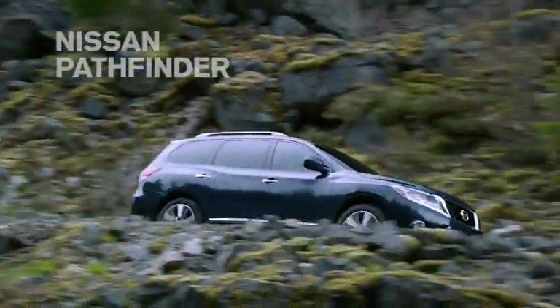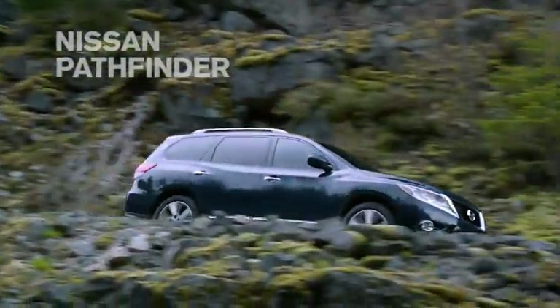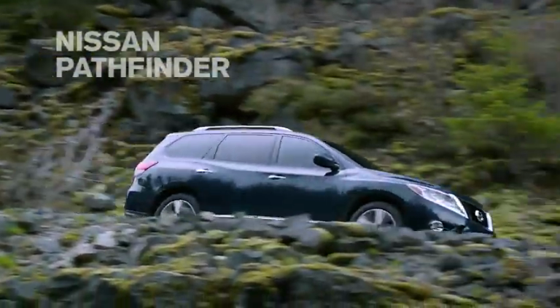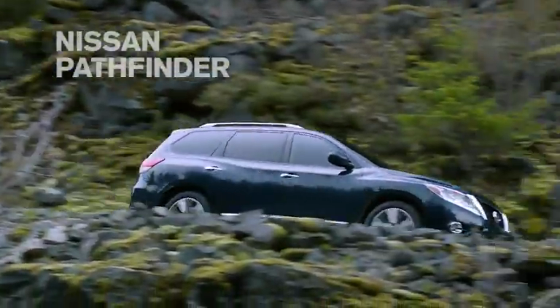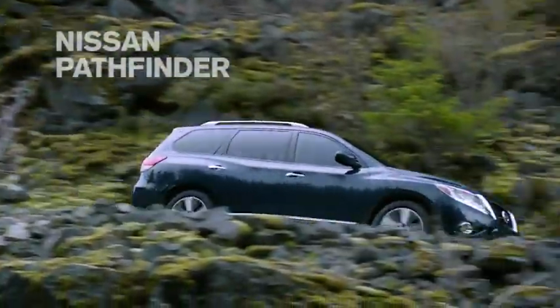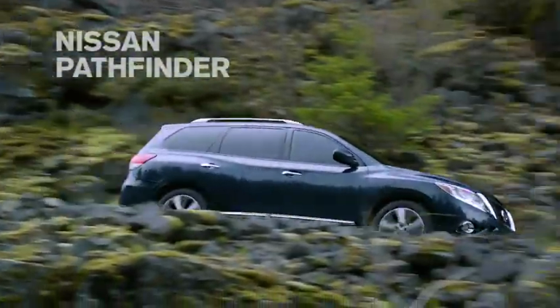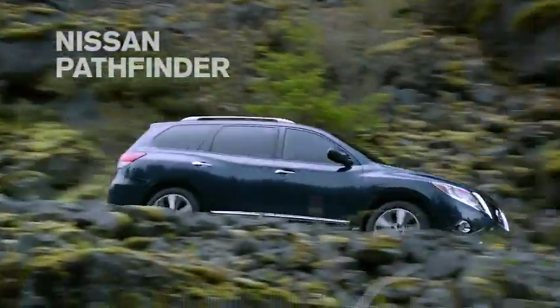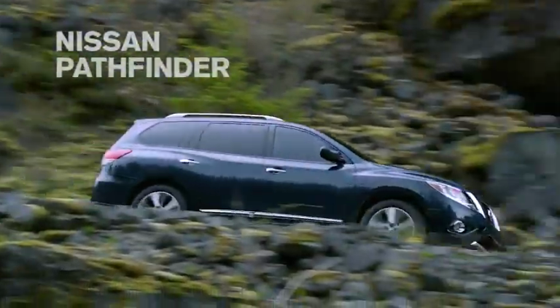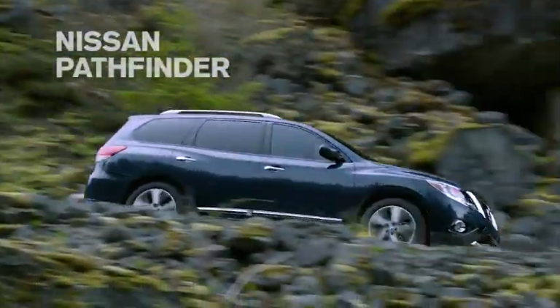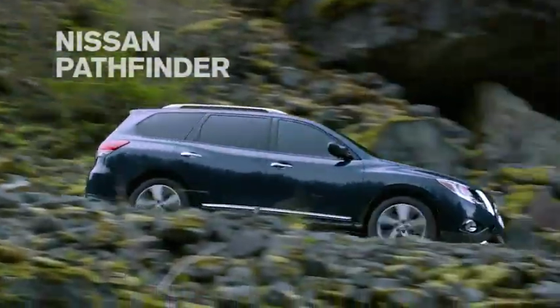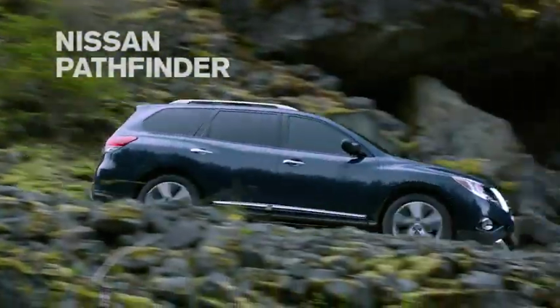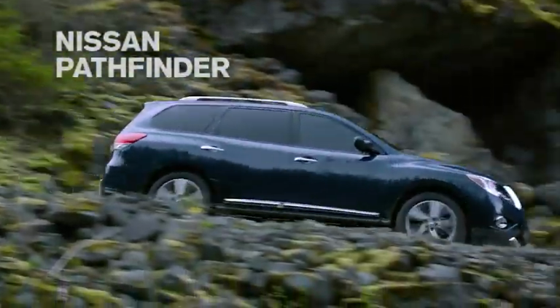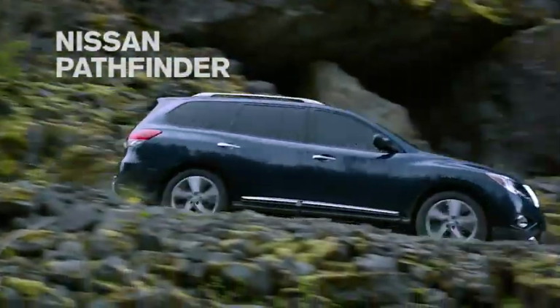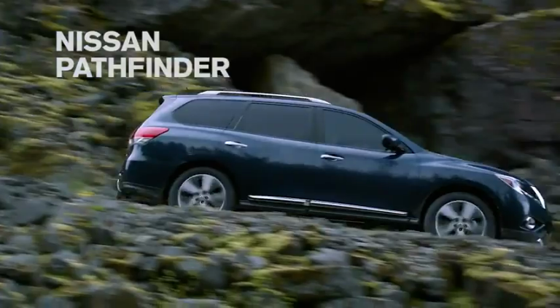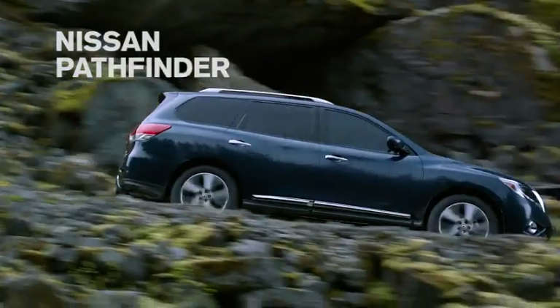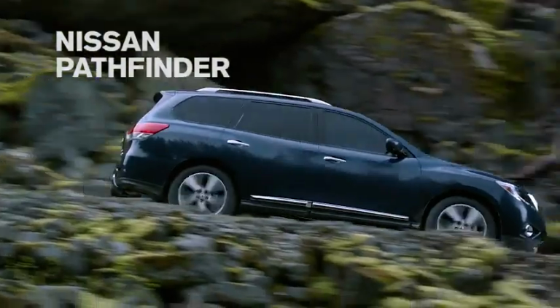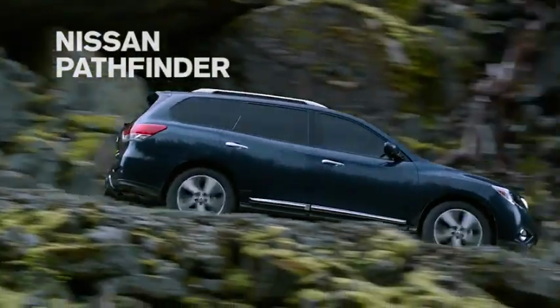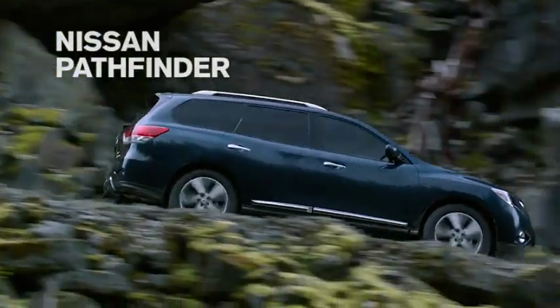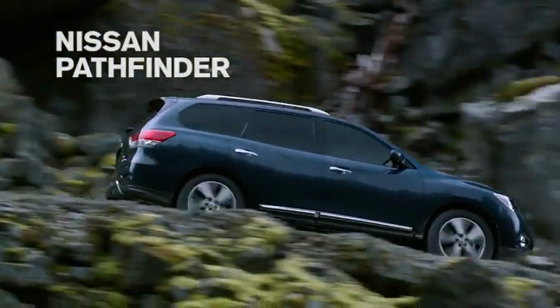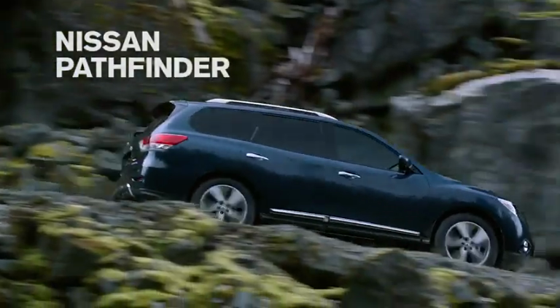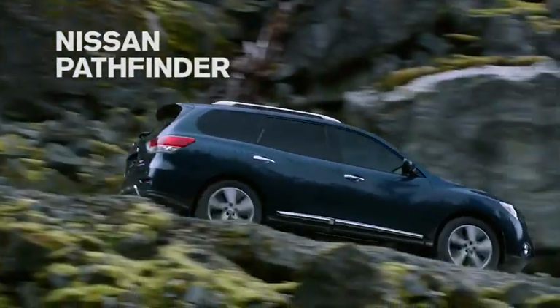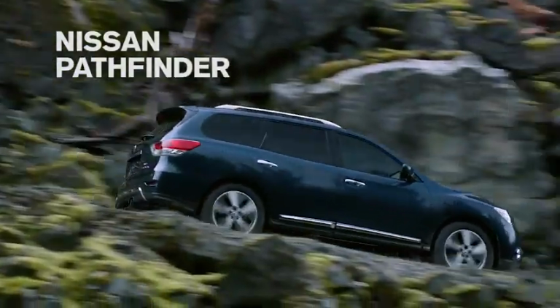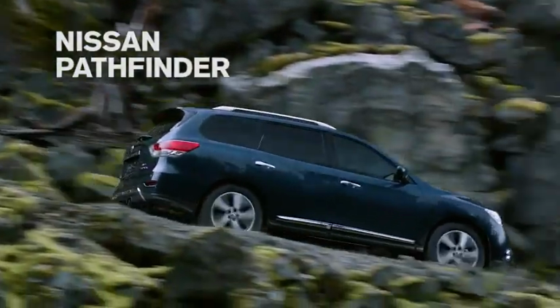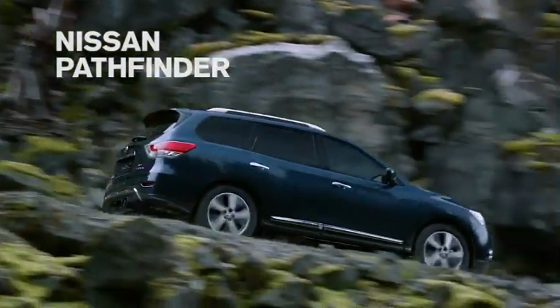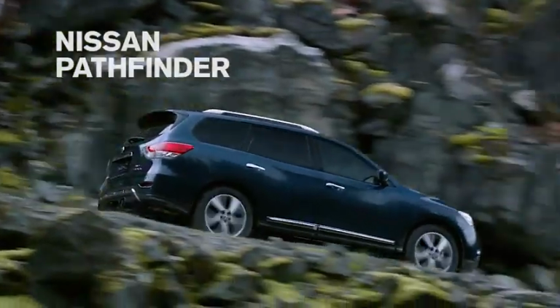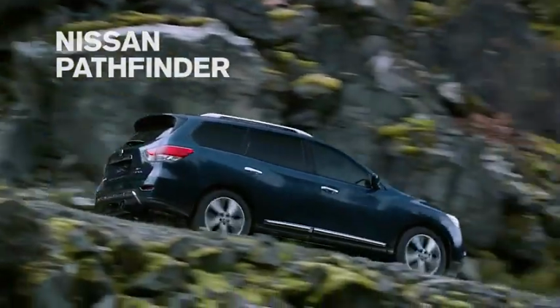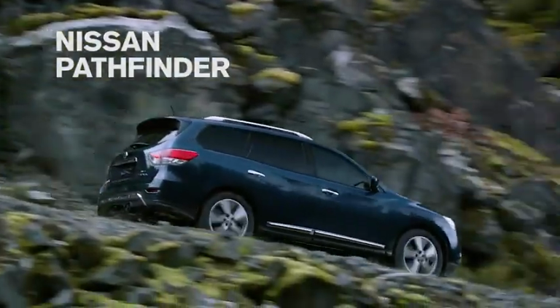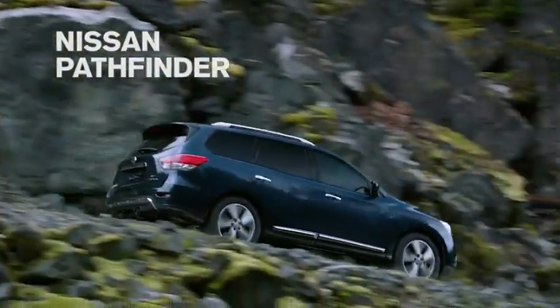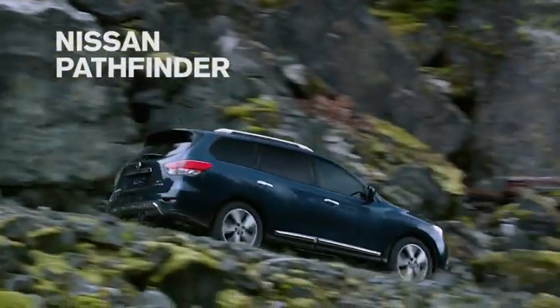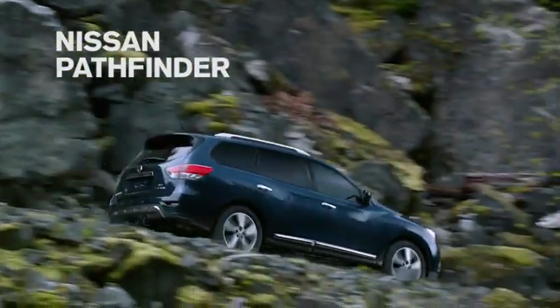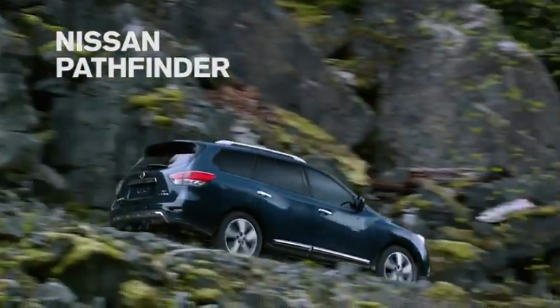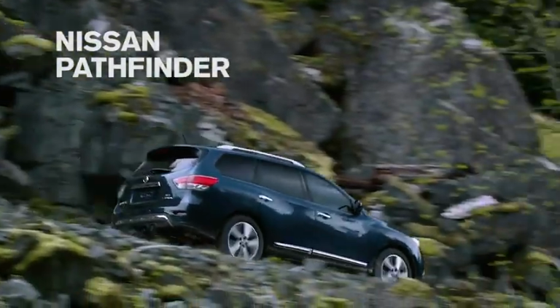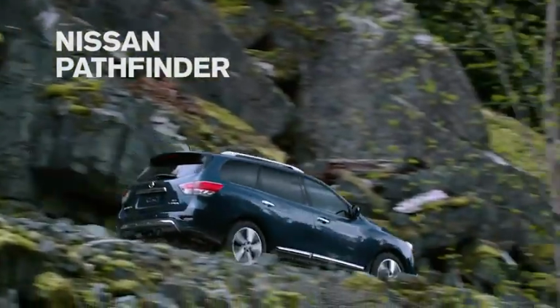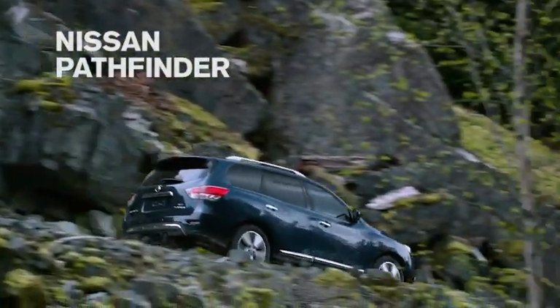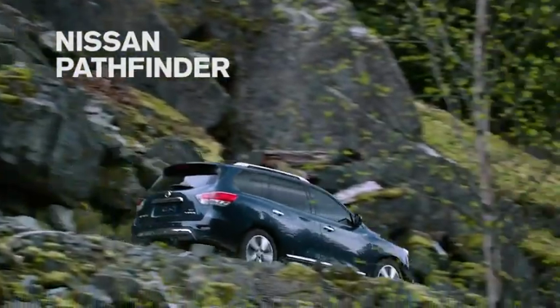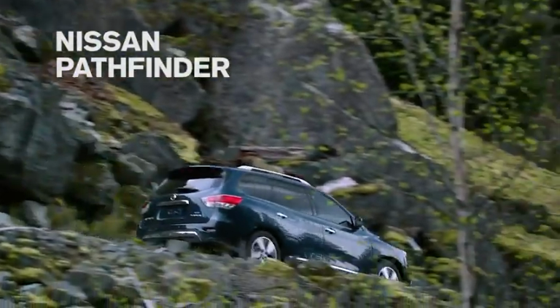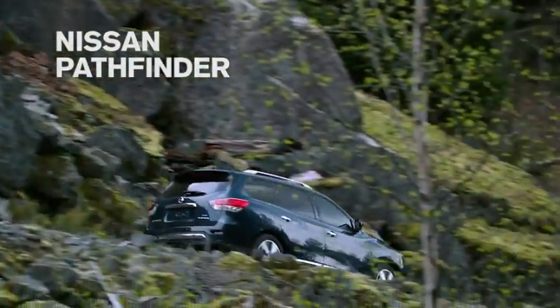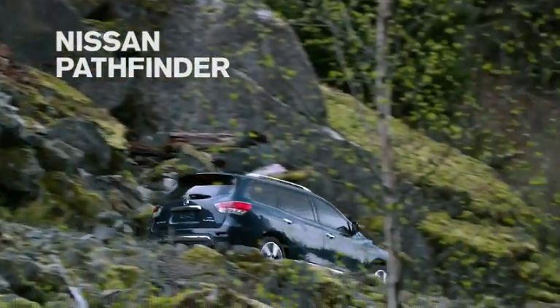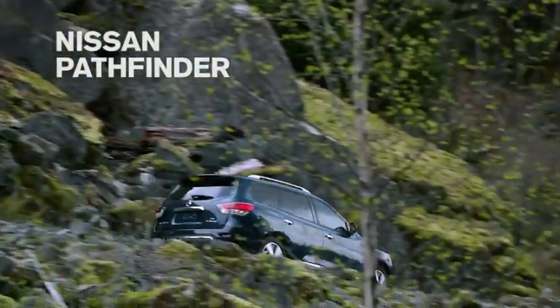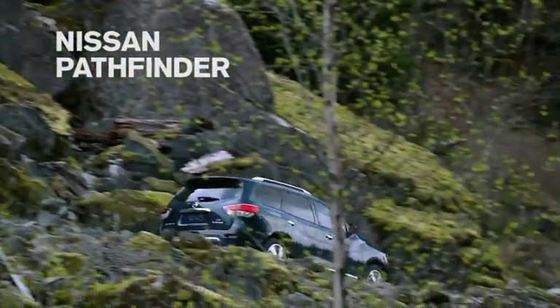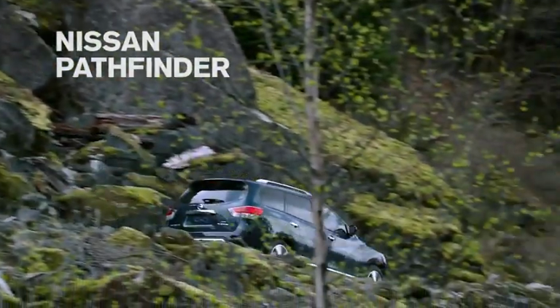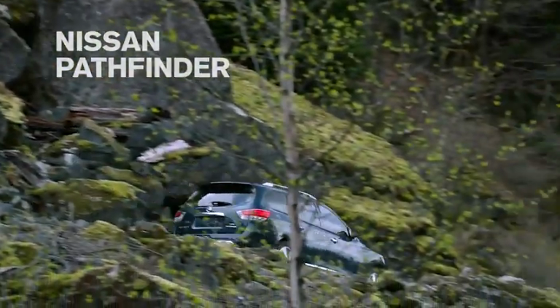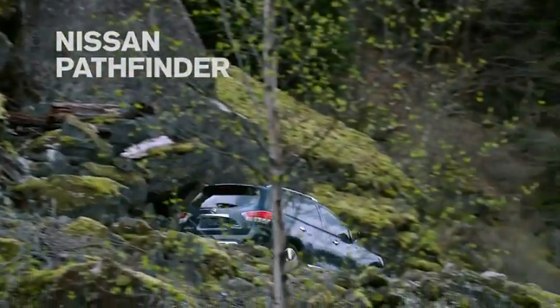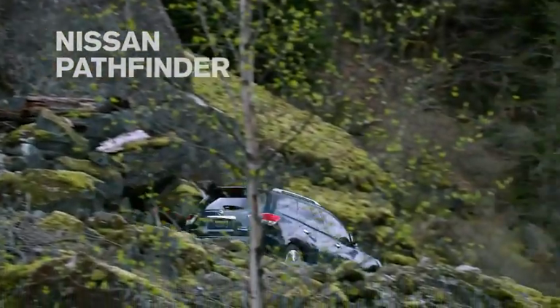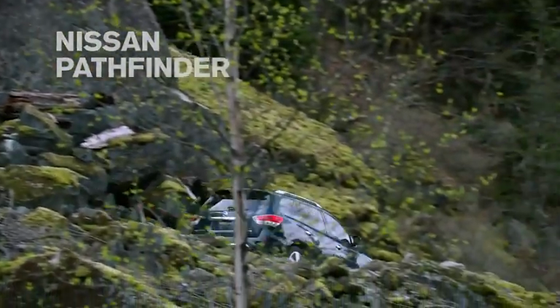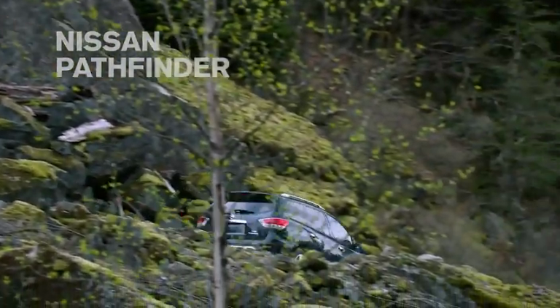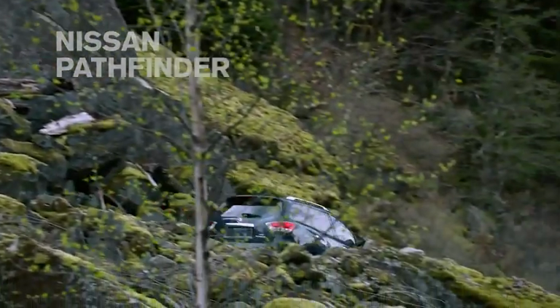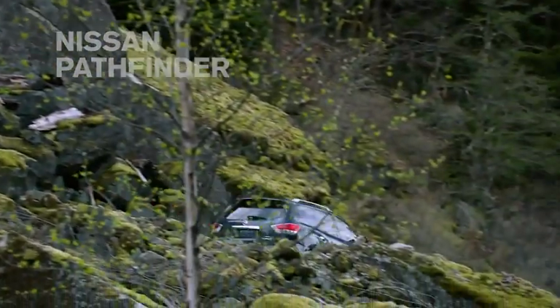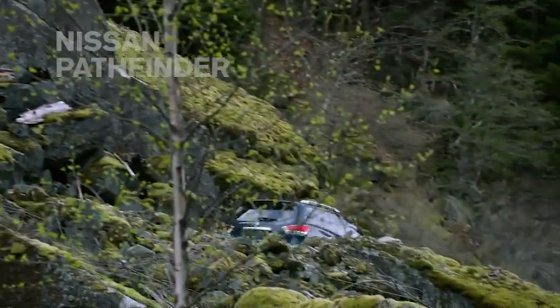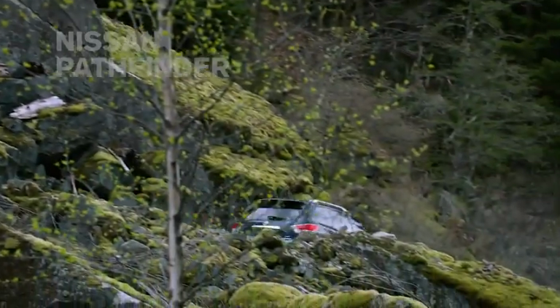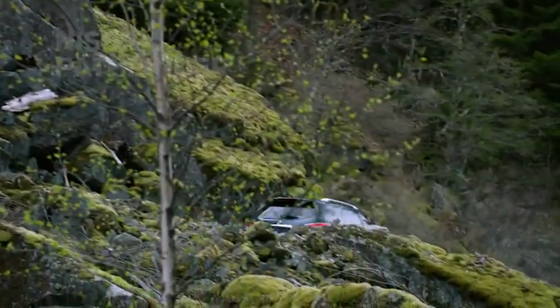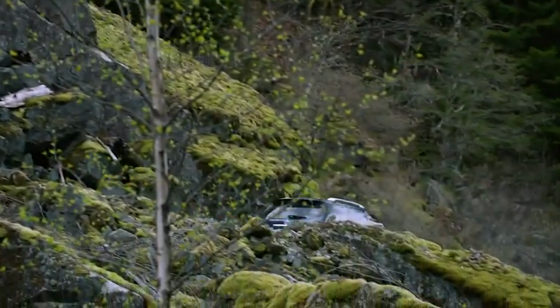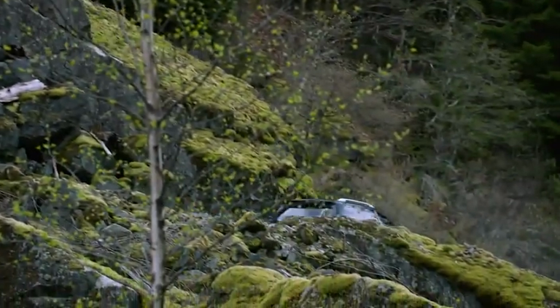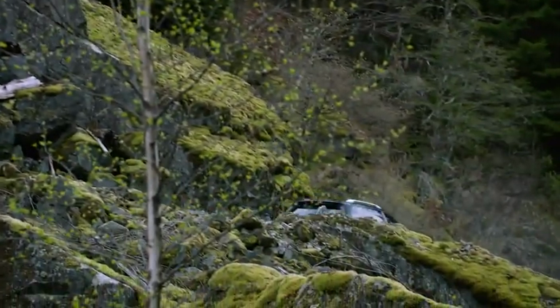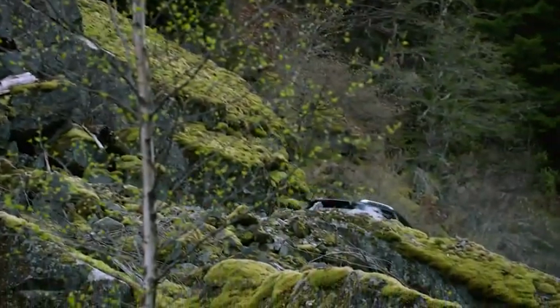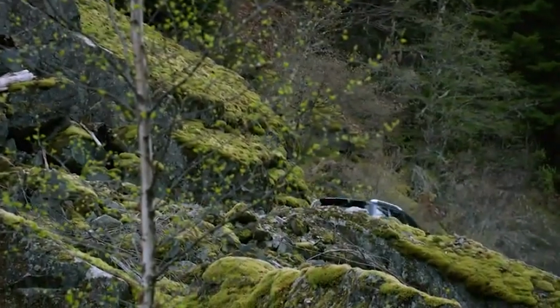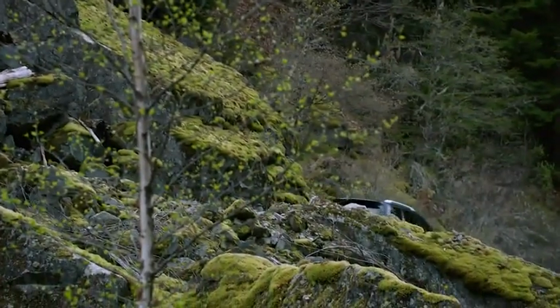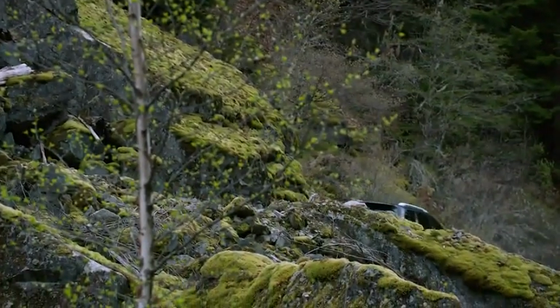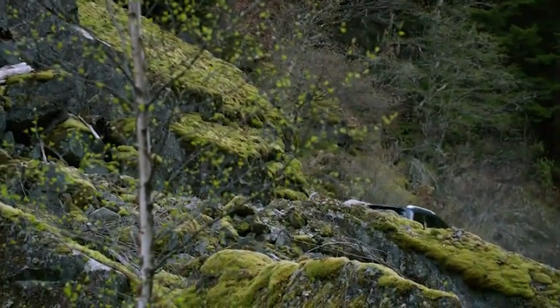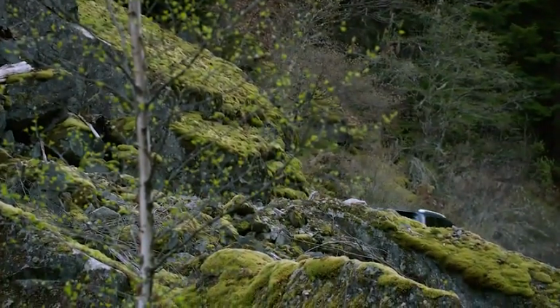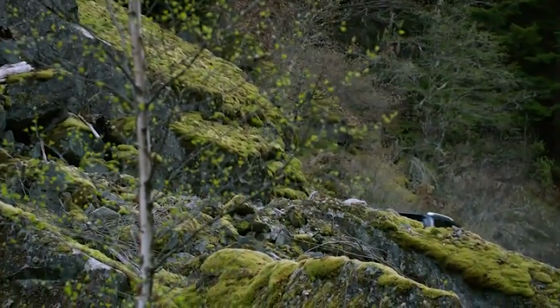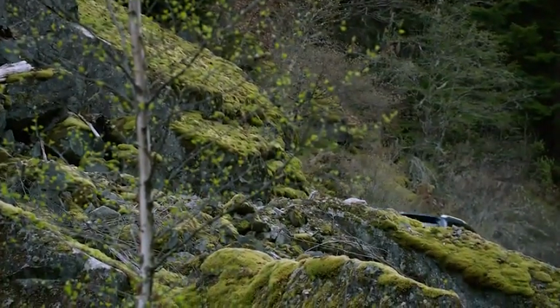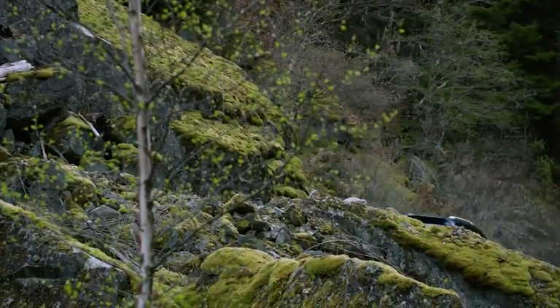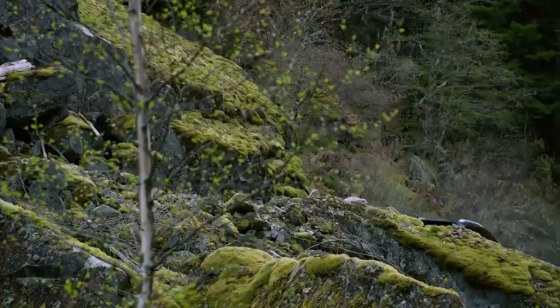Nissan Pathfinder. It's the next-gen SUV. Nissan — Innovation that excites.